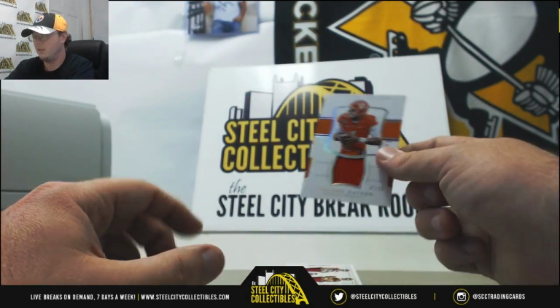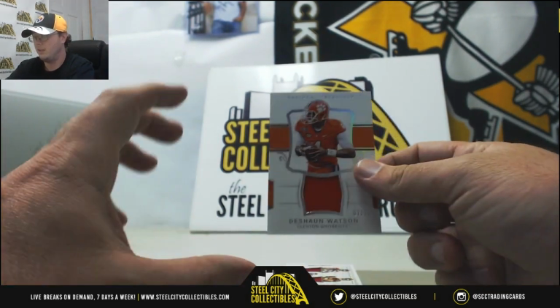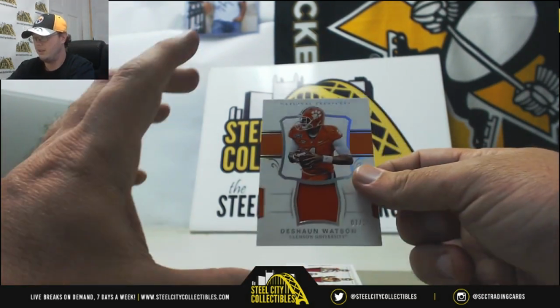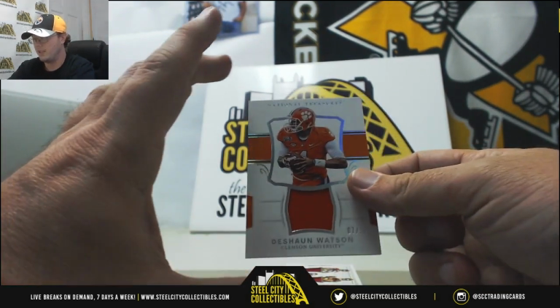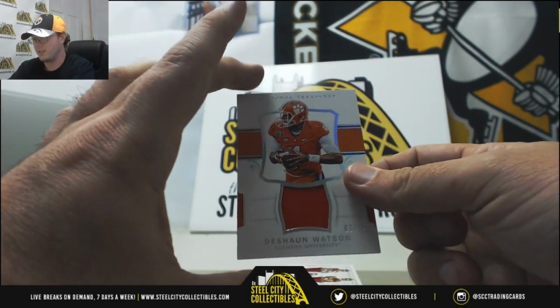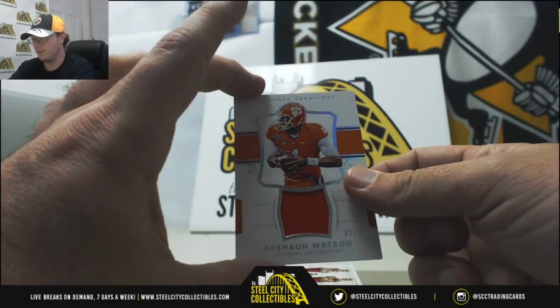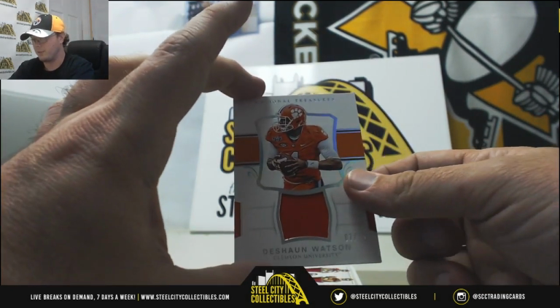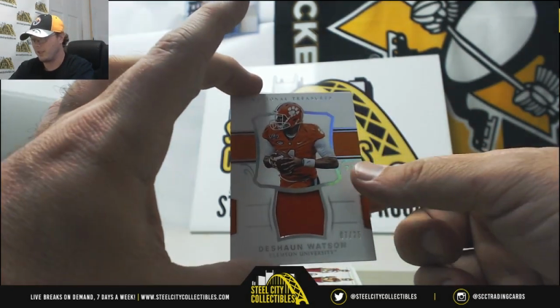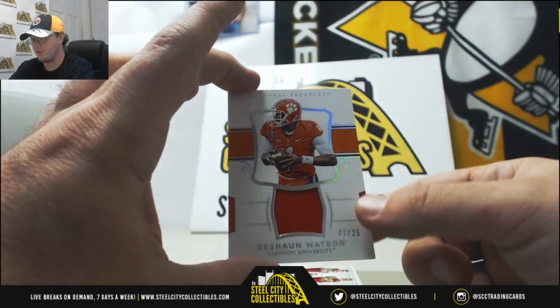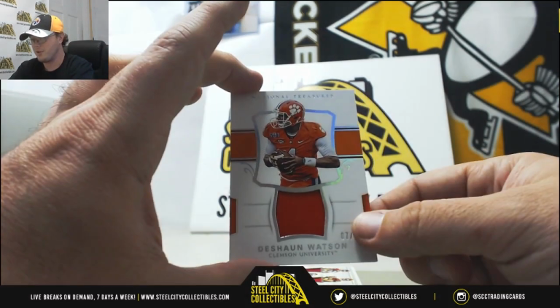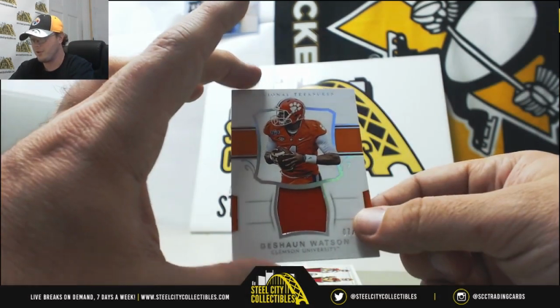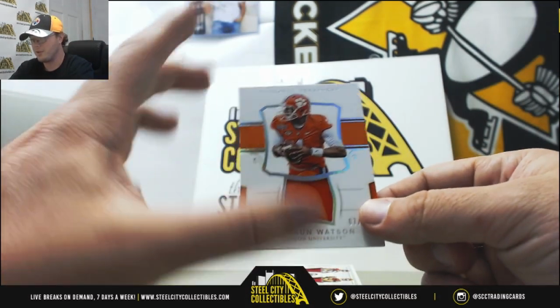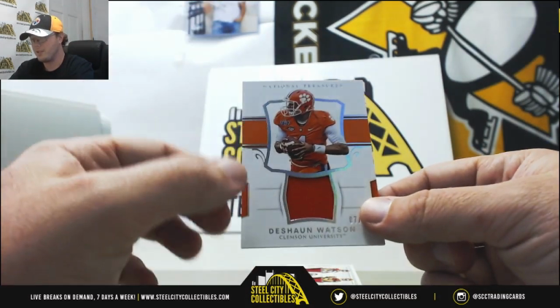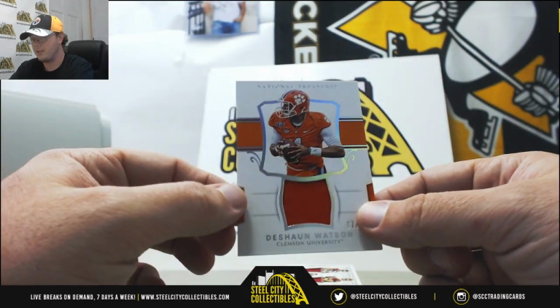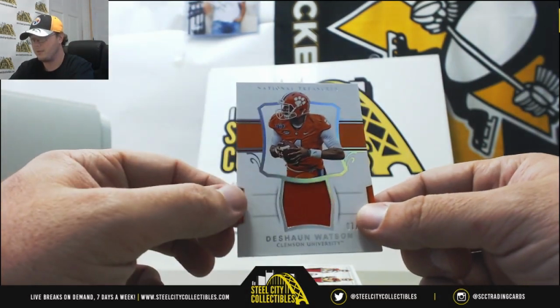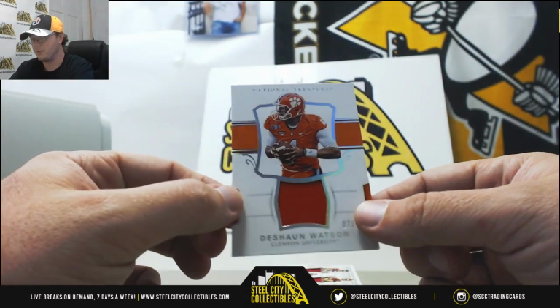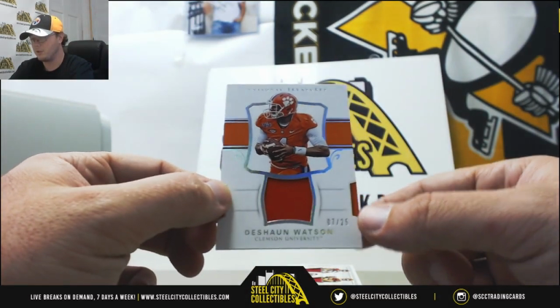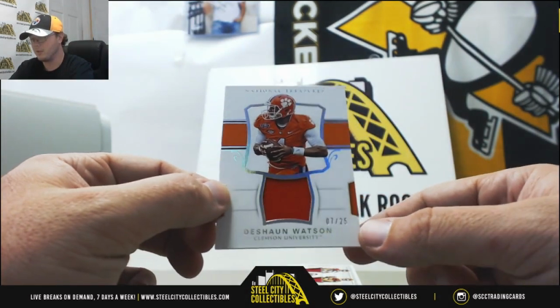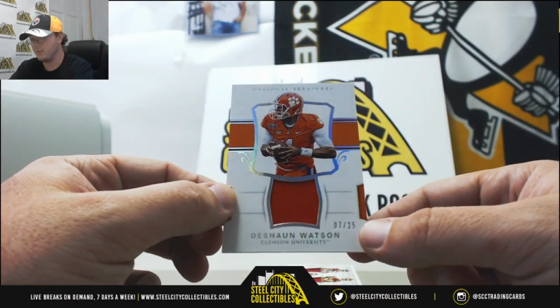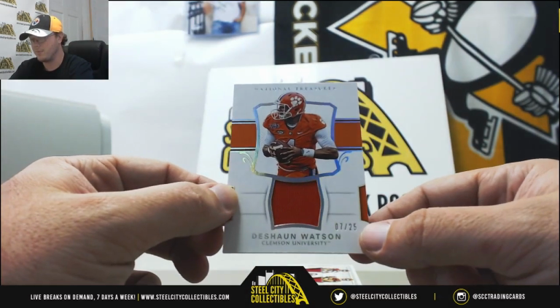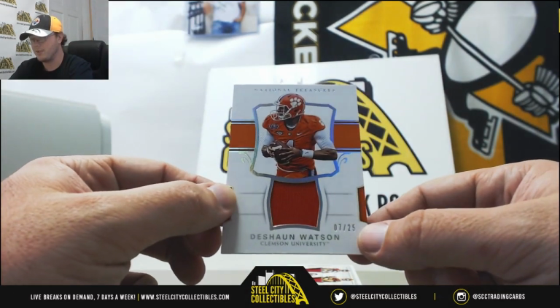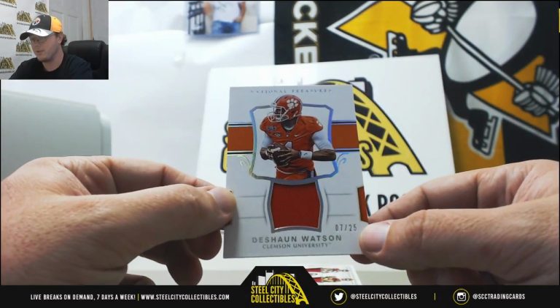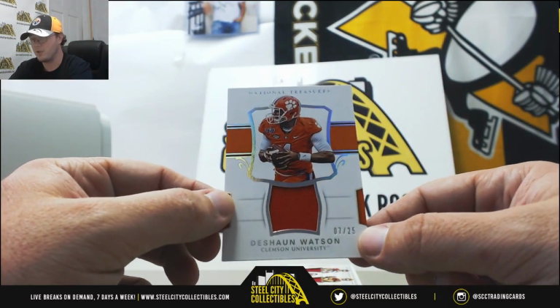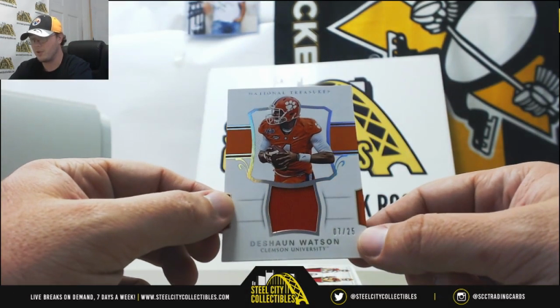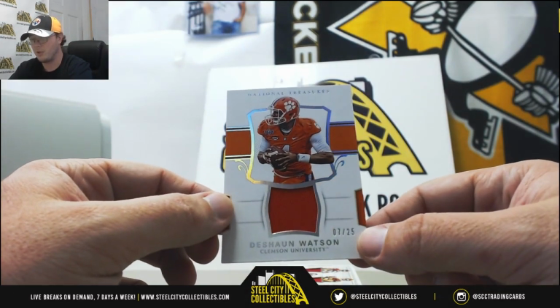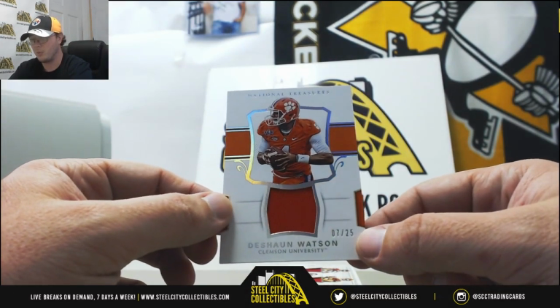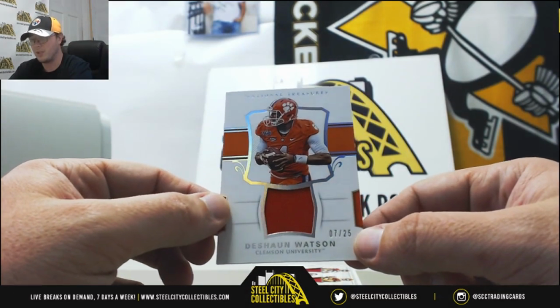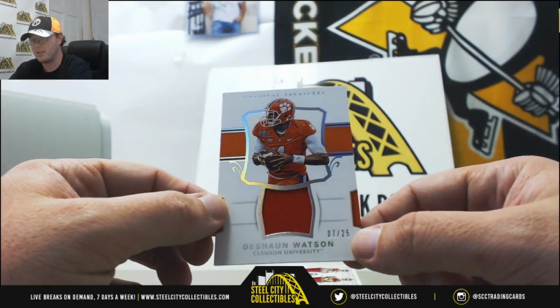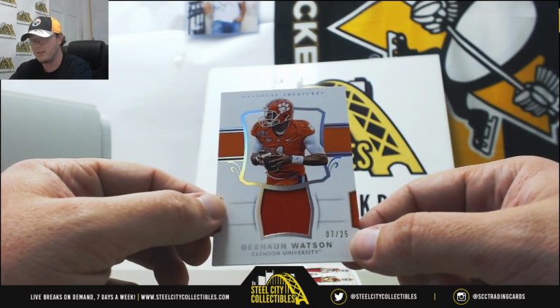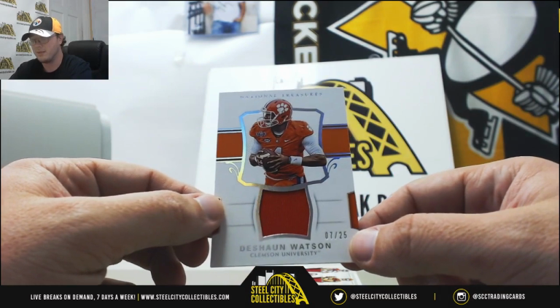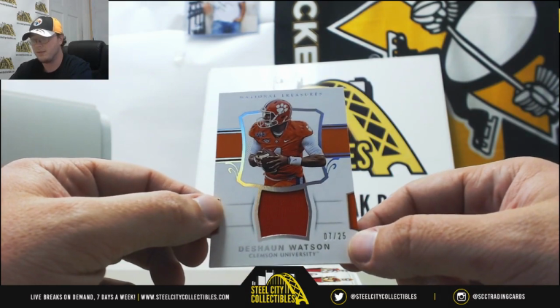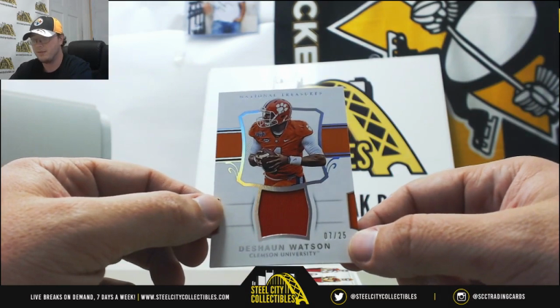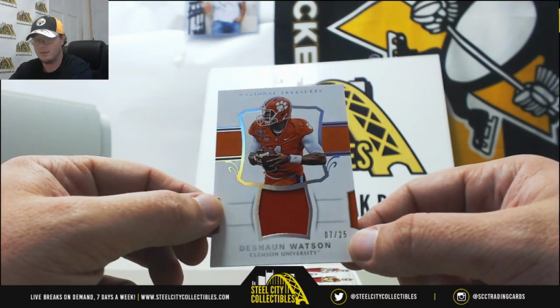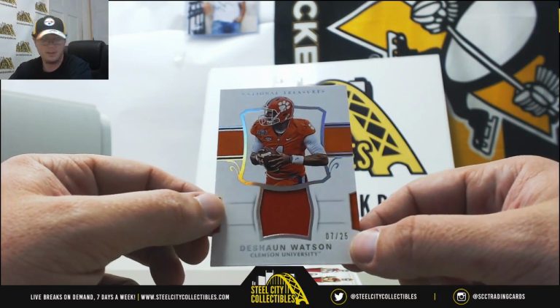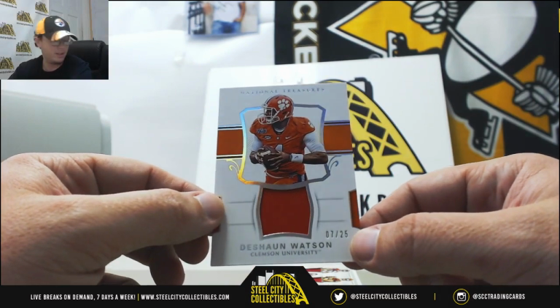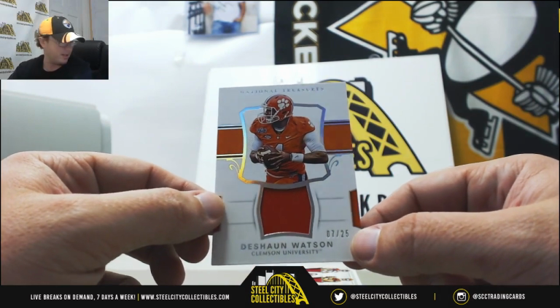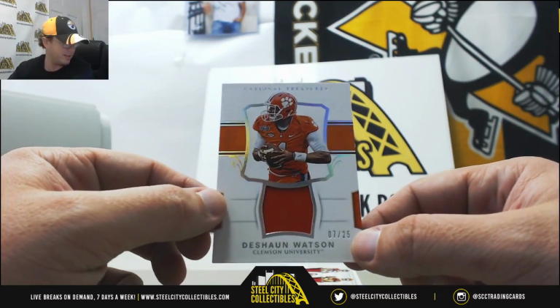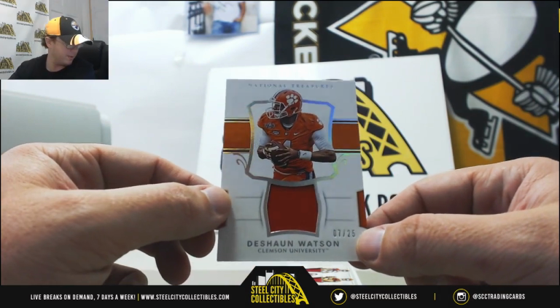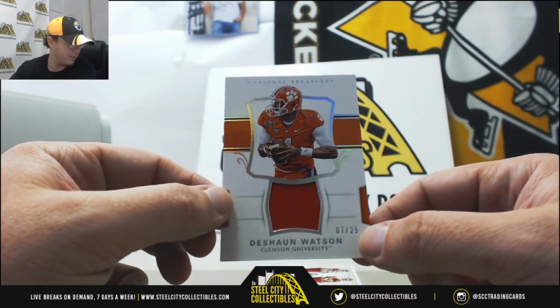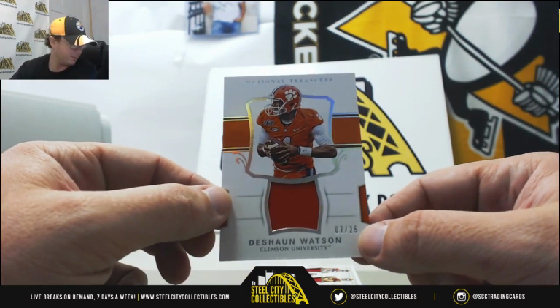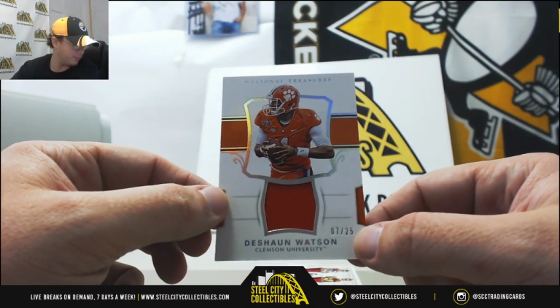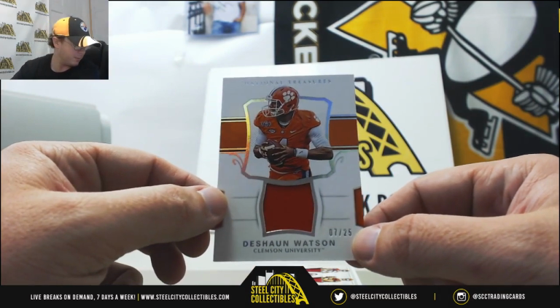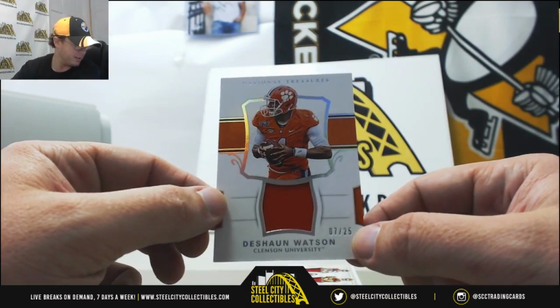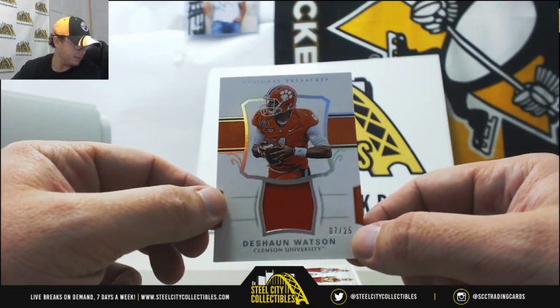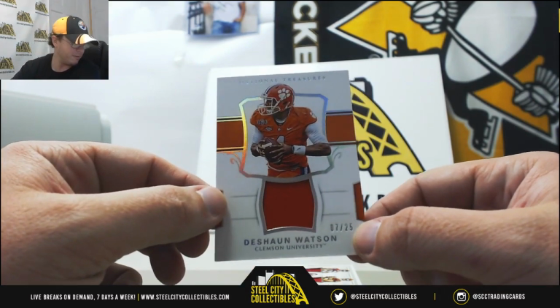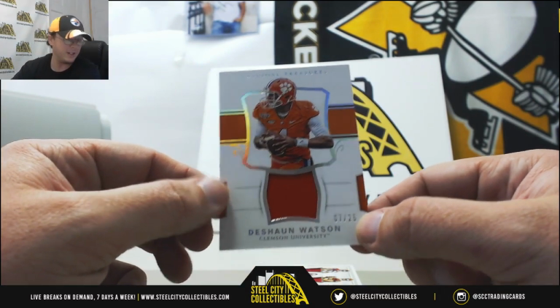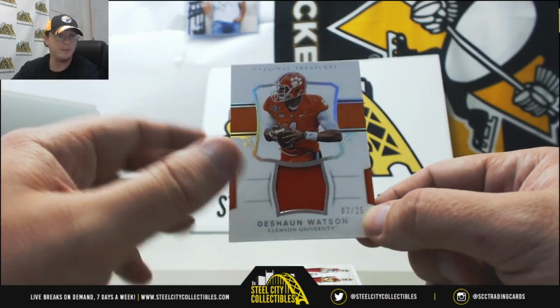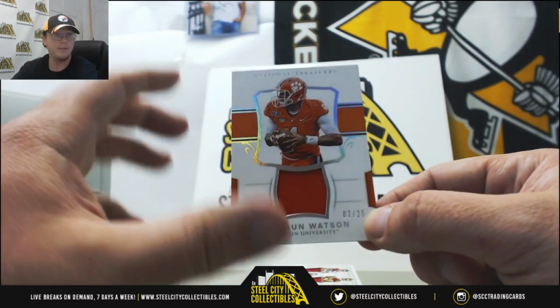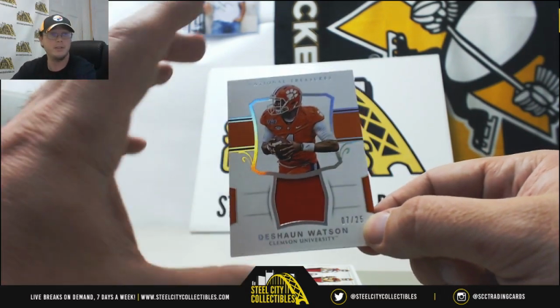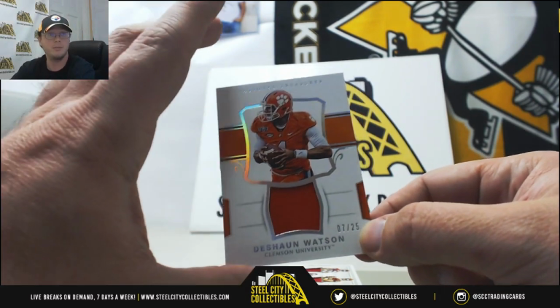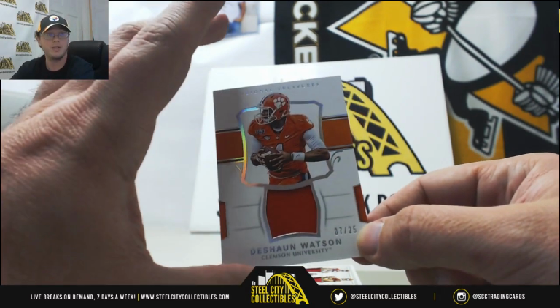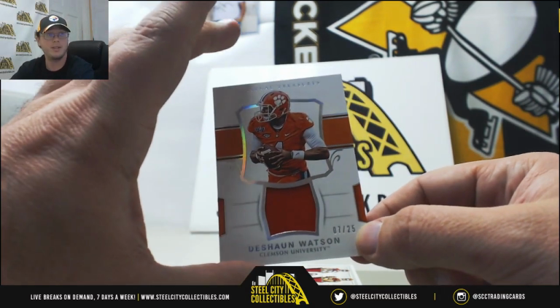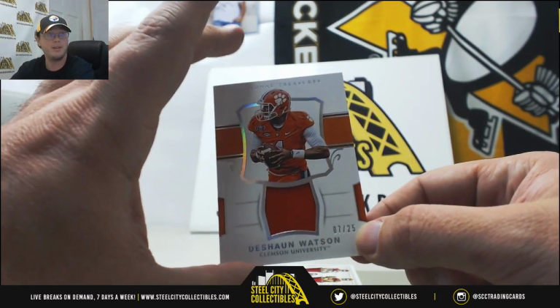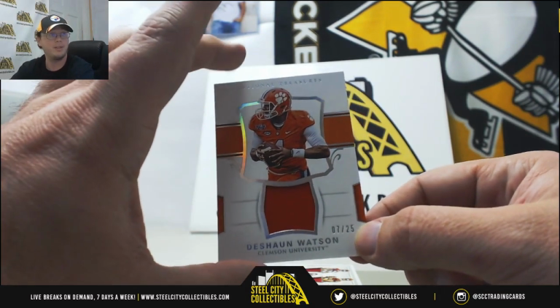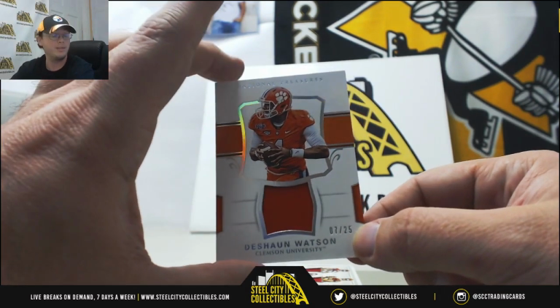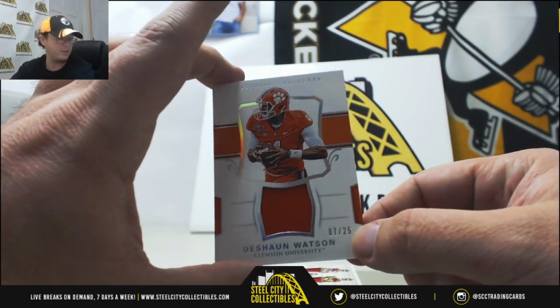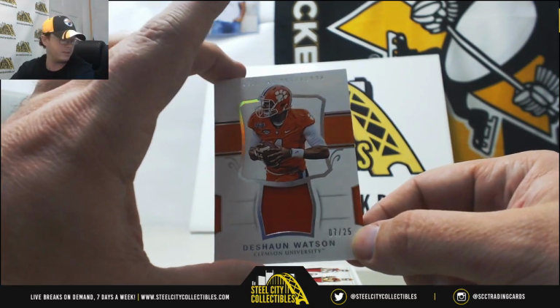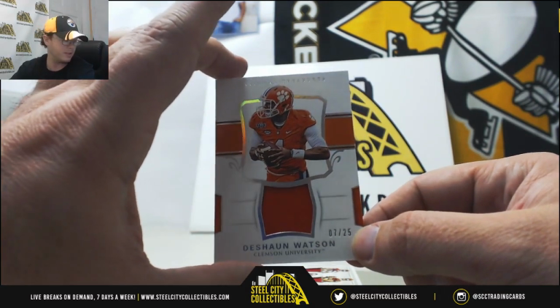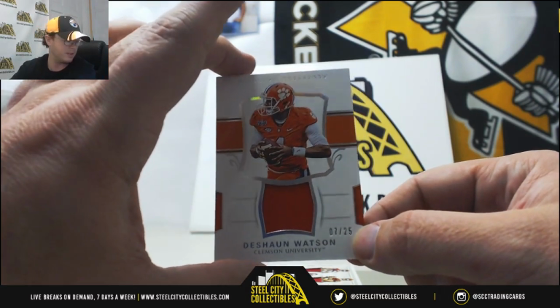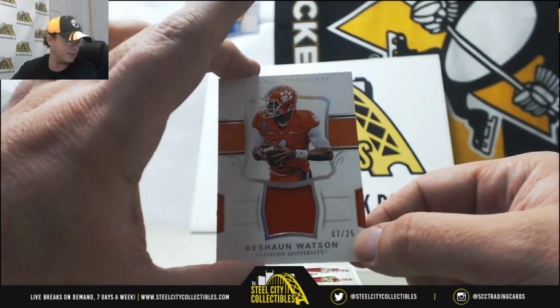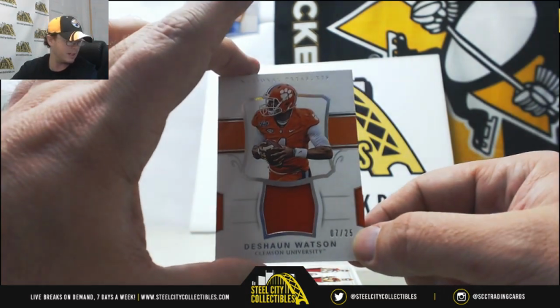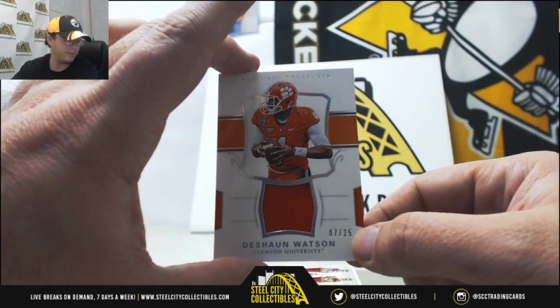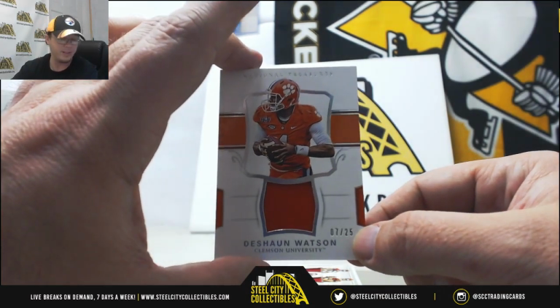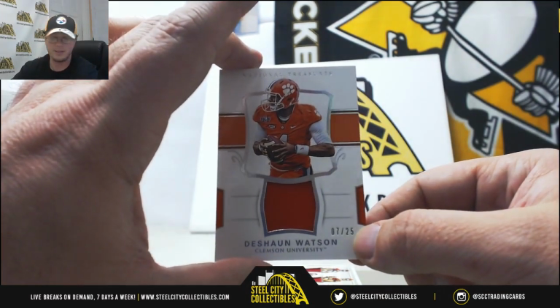Next up, we've got a jersey here from Clemson — Deshaun Watson, 7 of 25. Number 7 goes to David S.